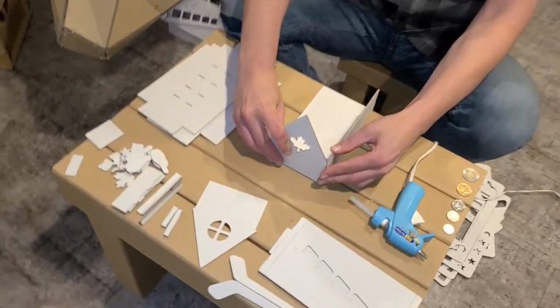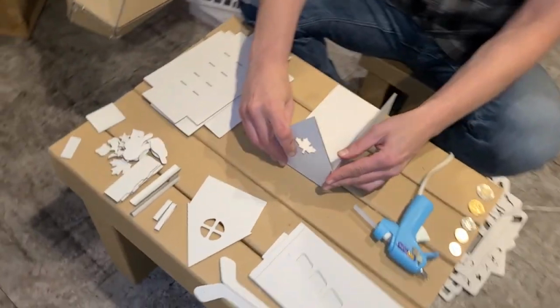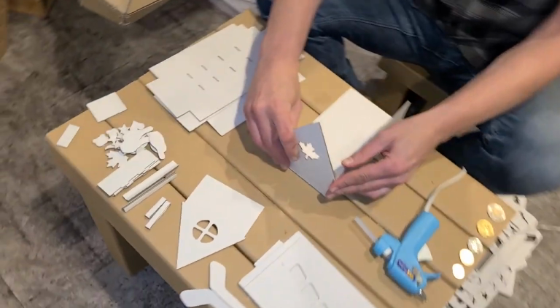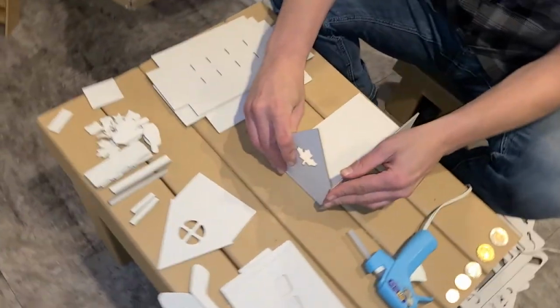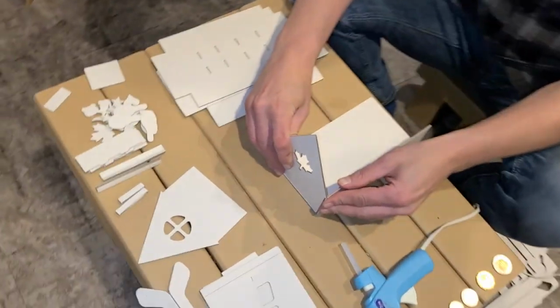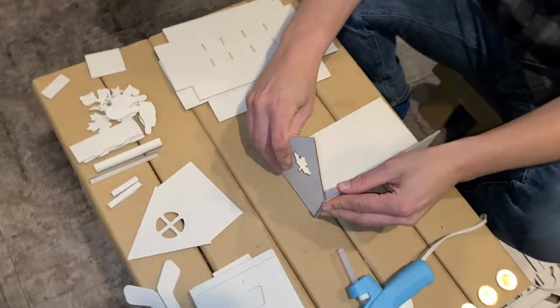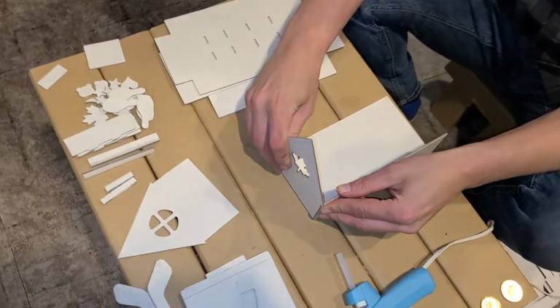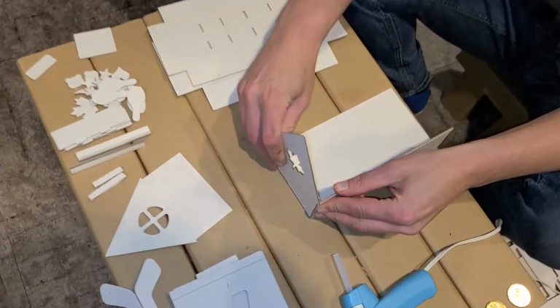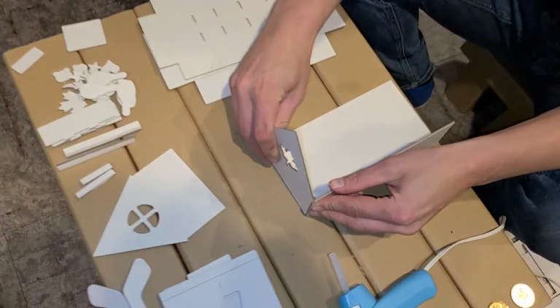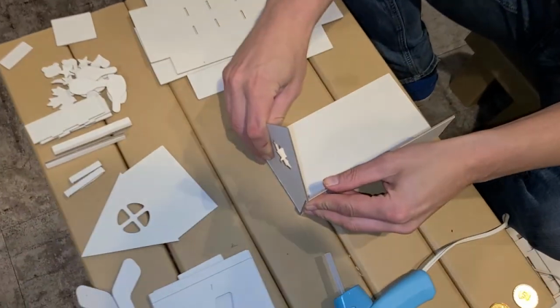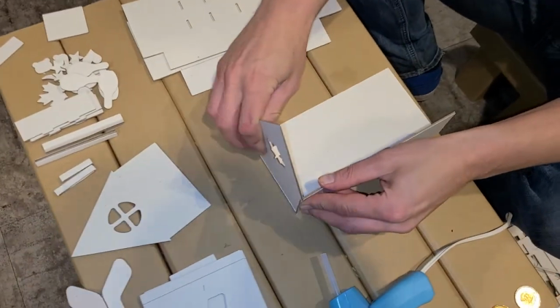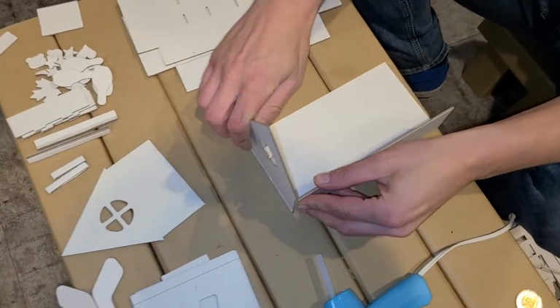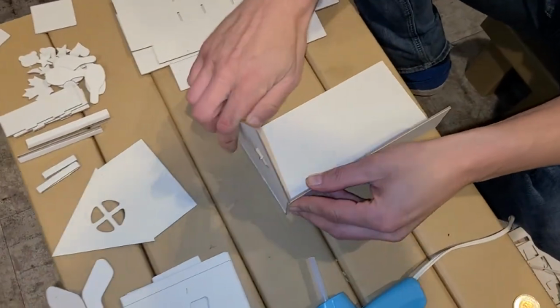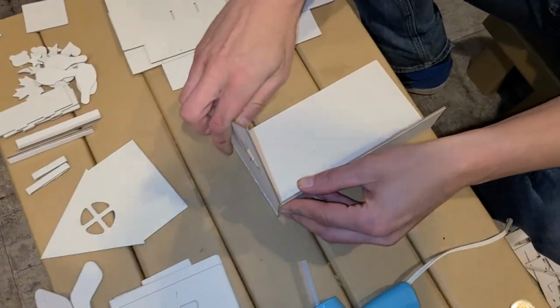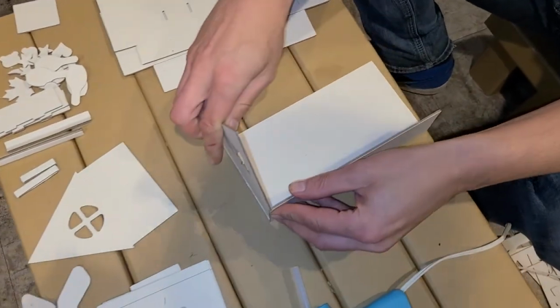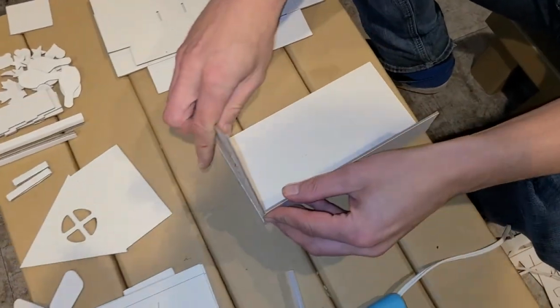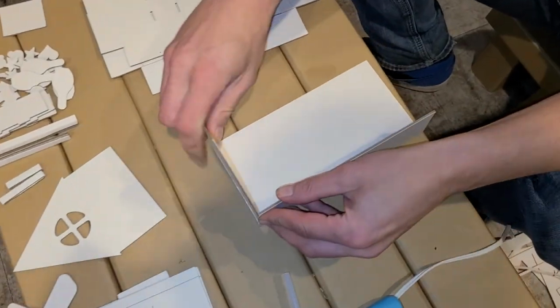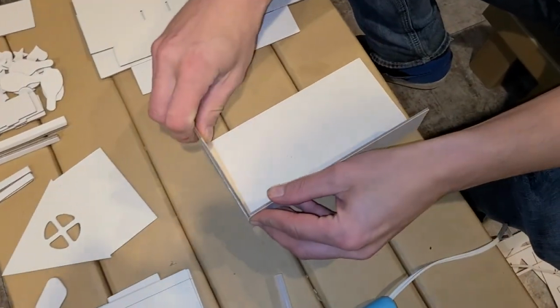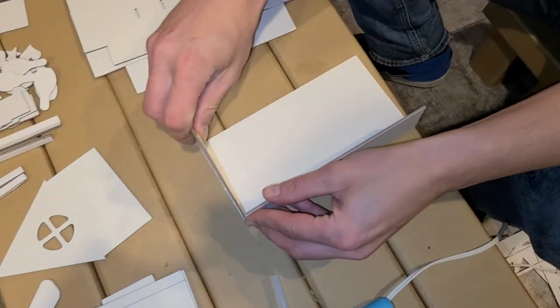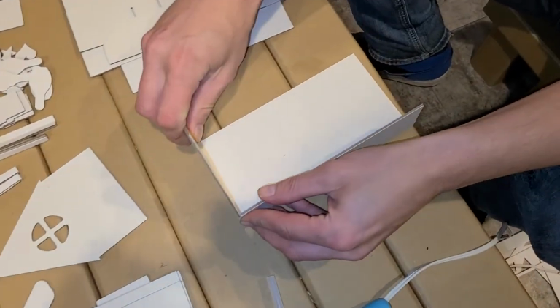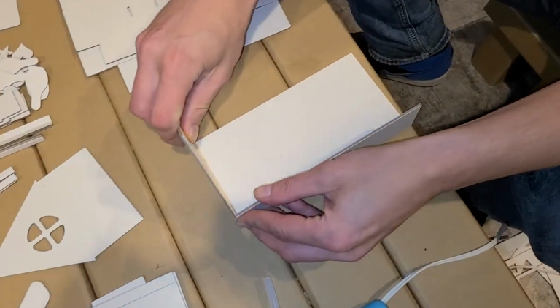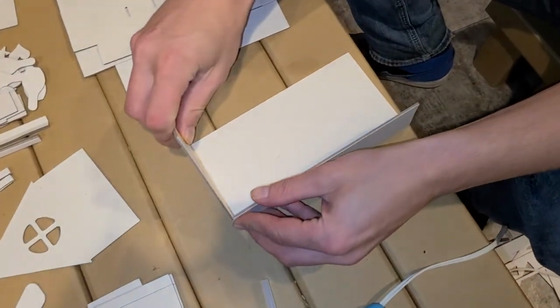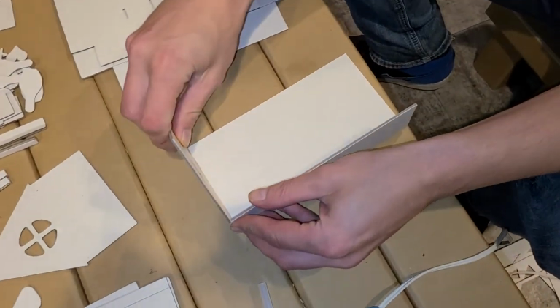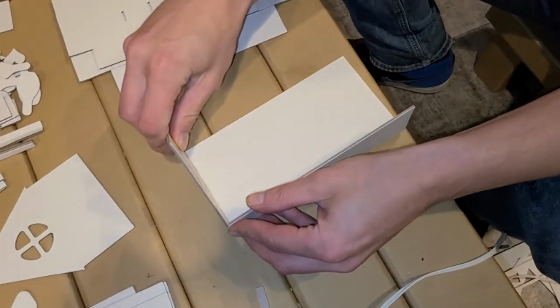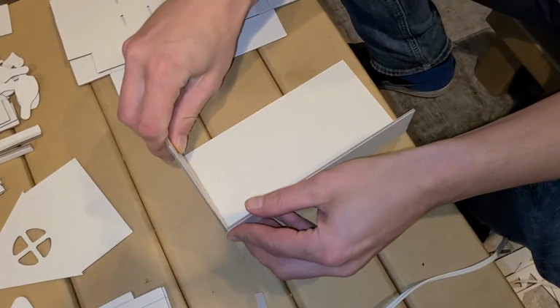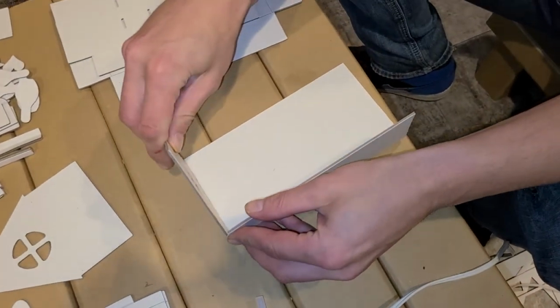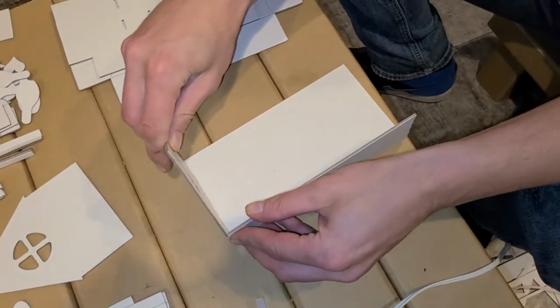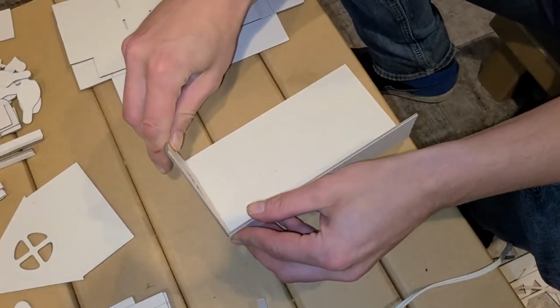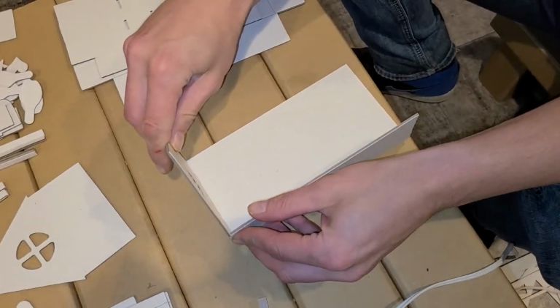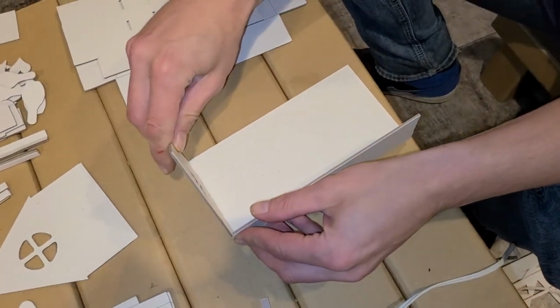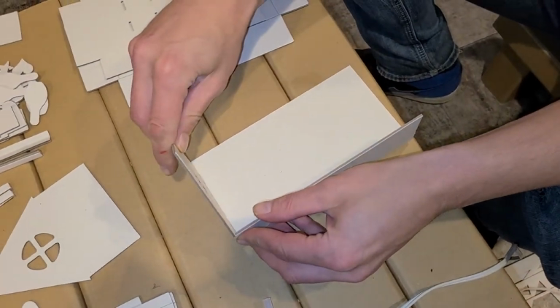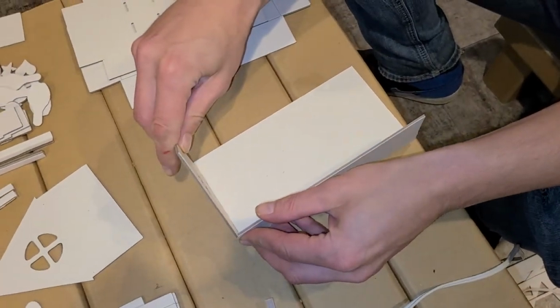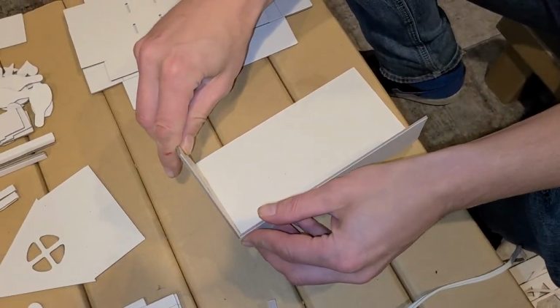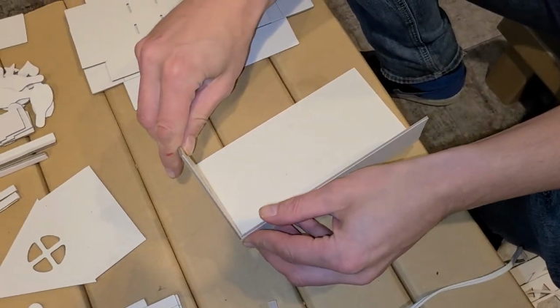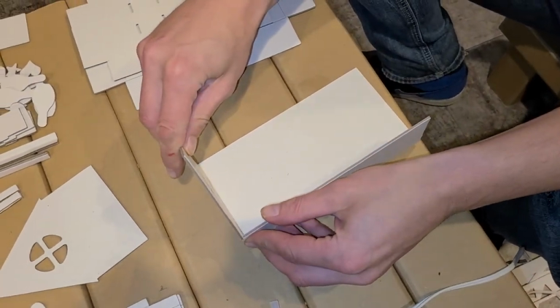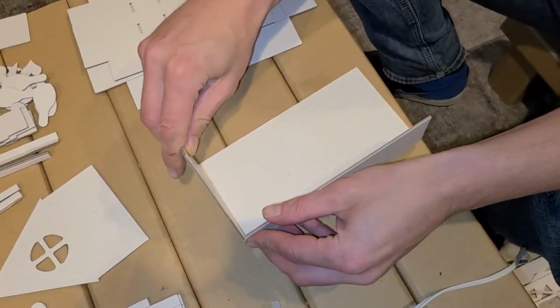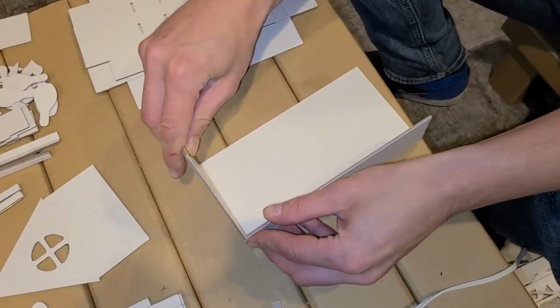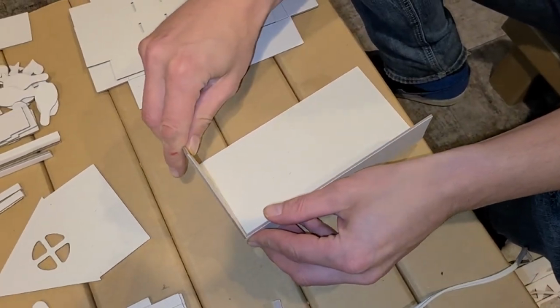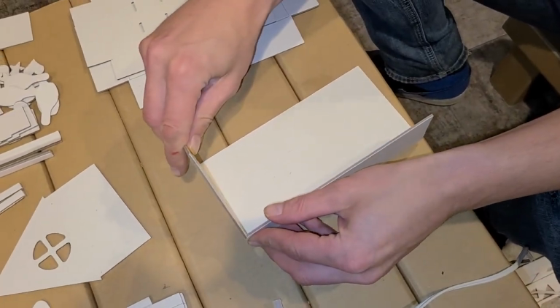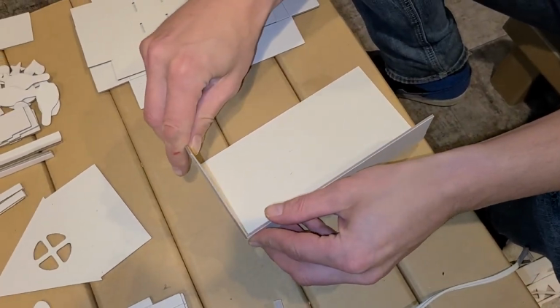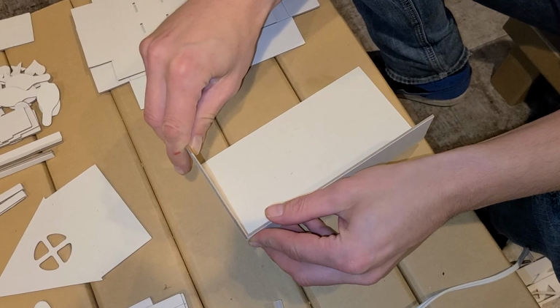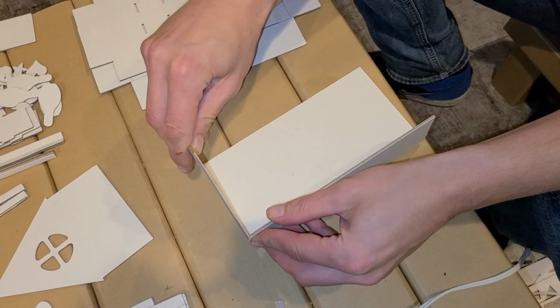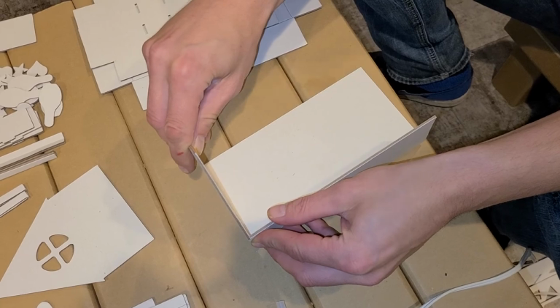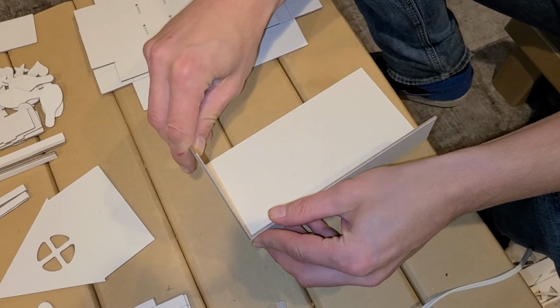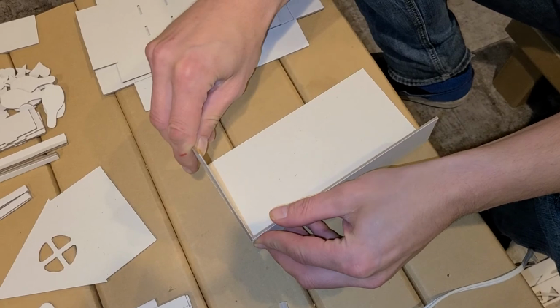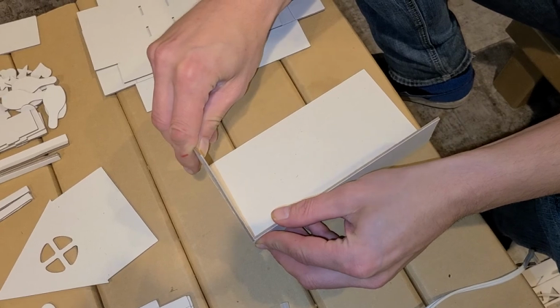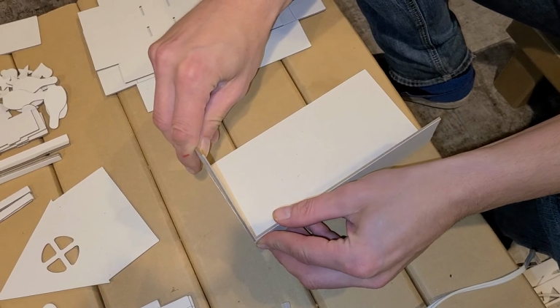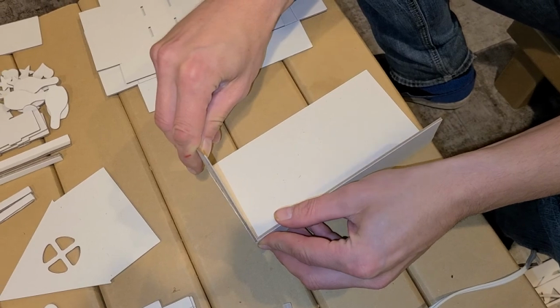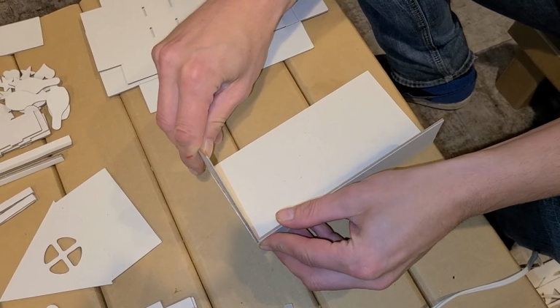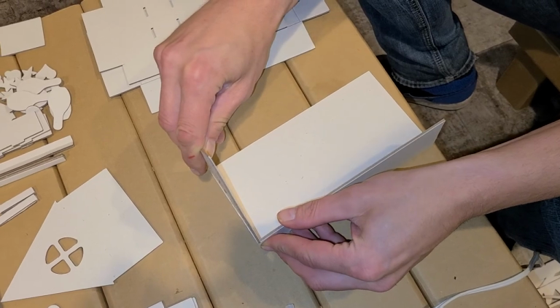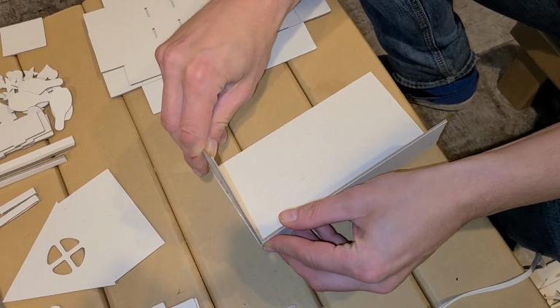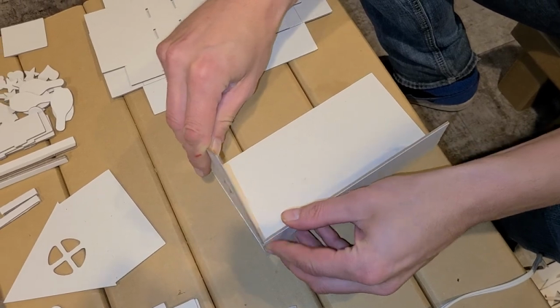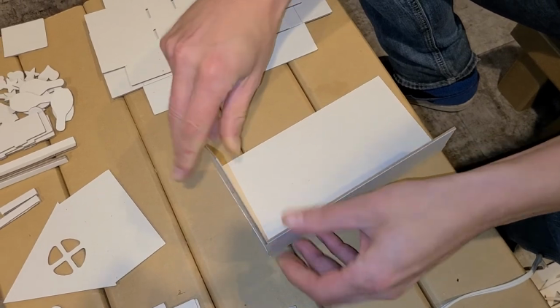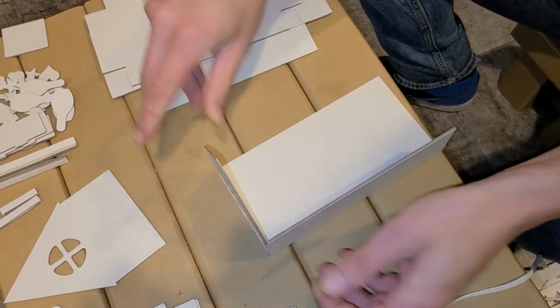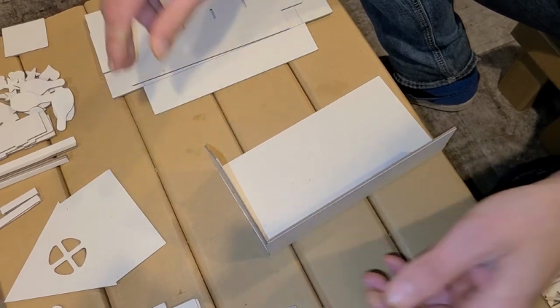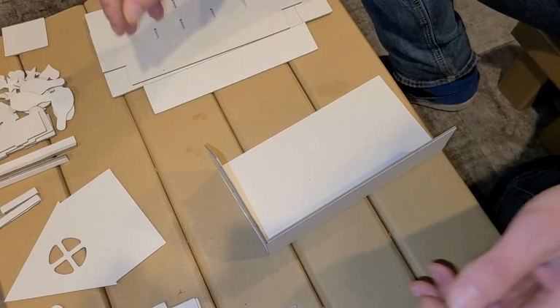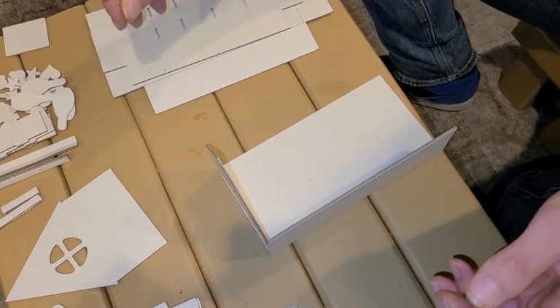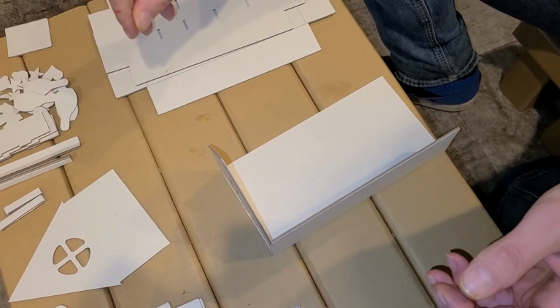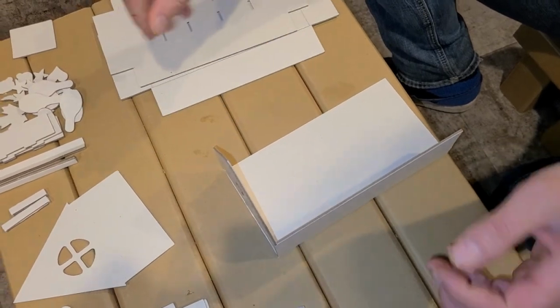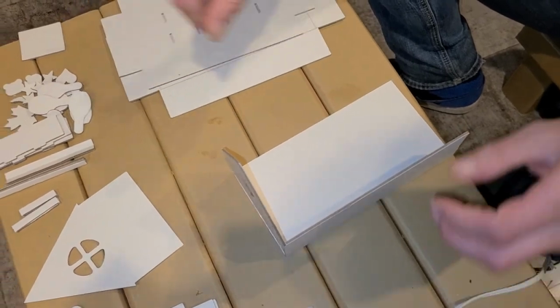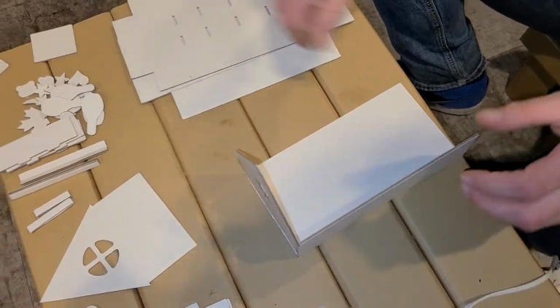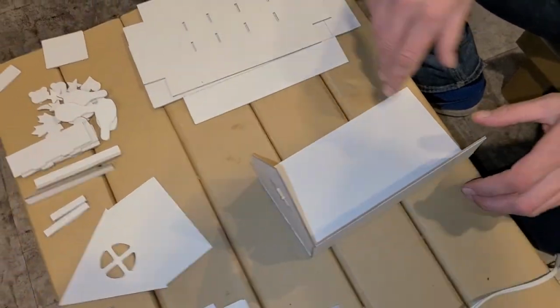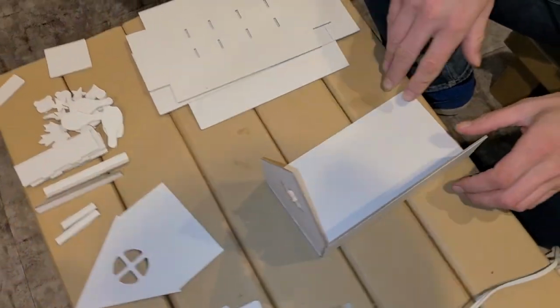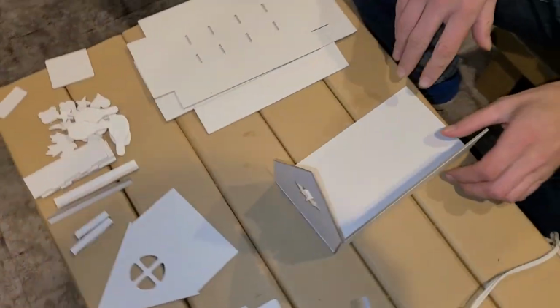I usually count A, B, C, D — and it's ready.